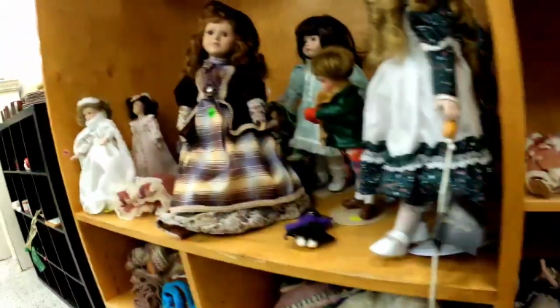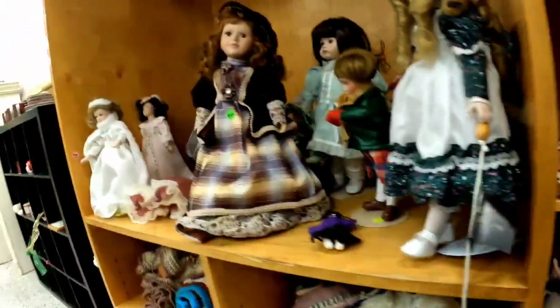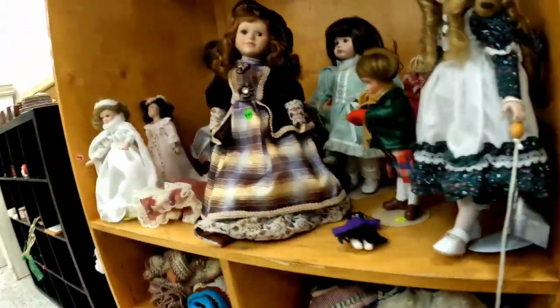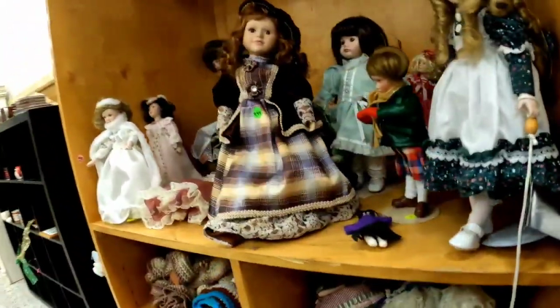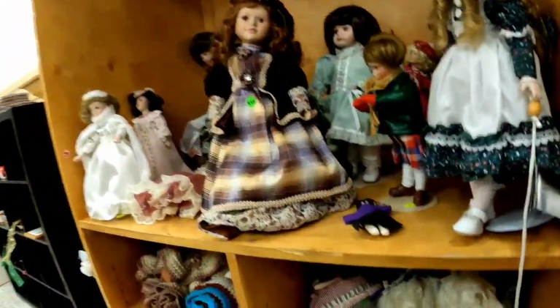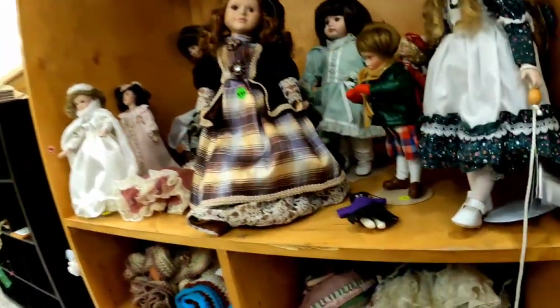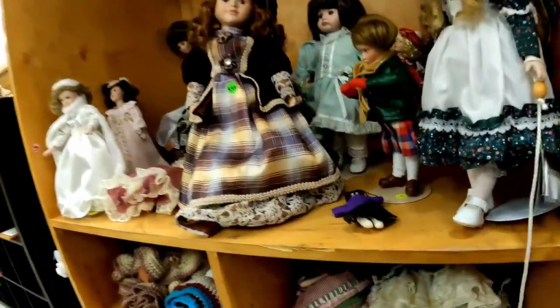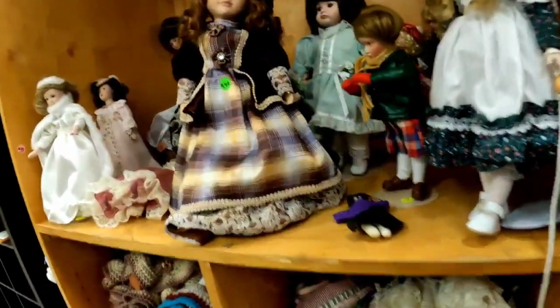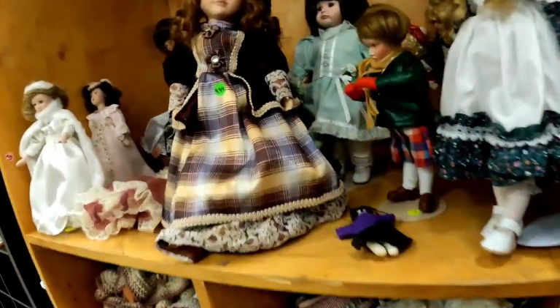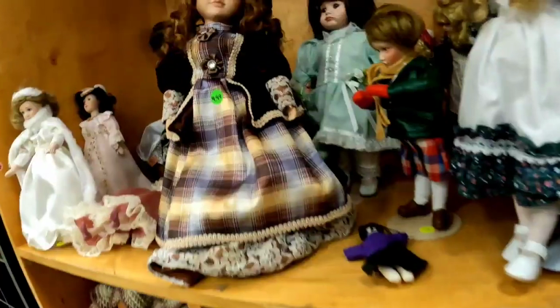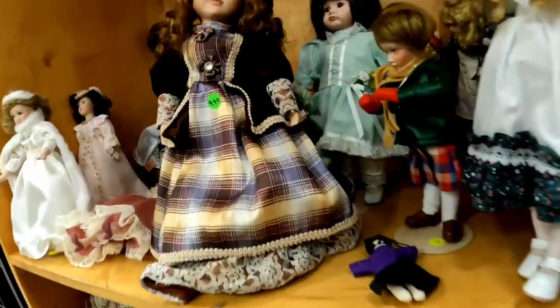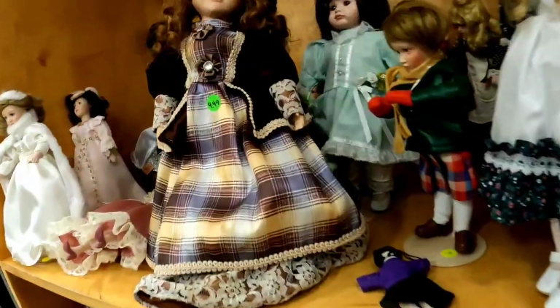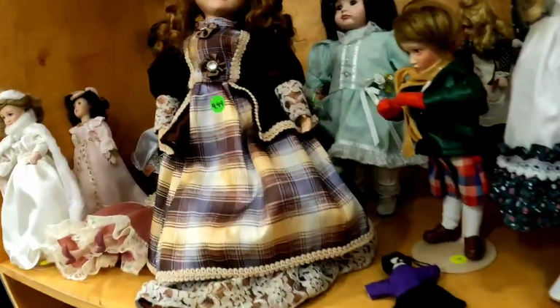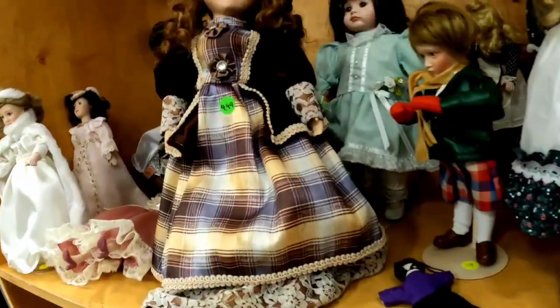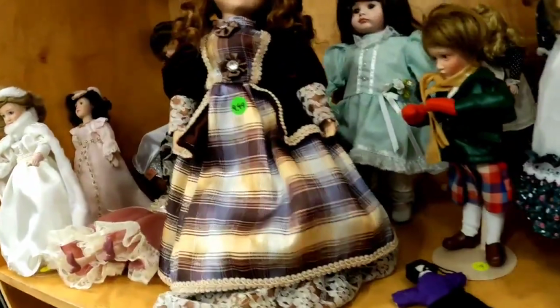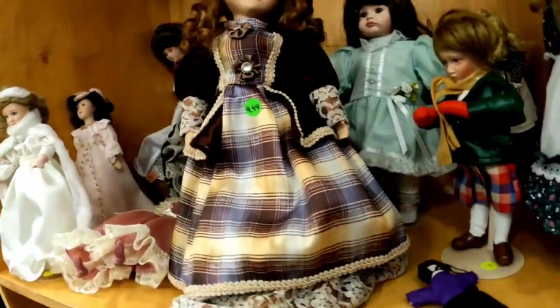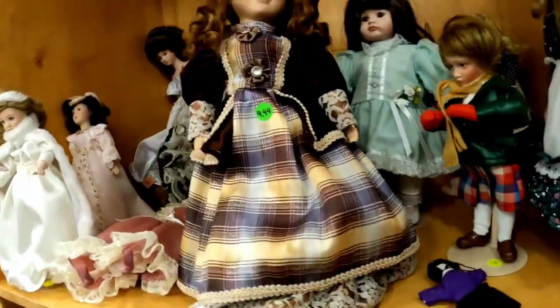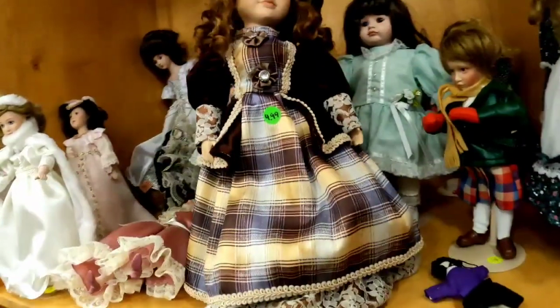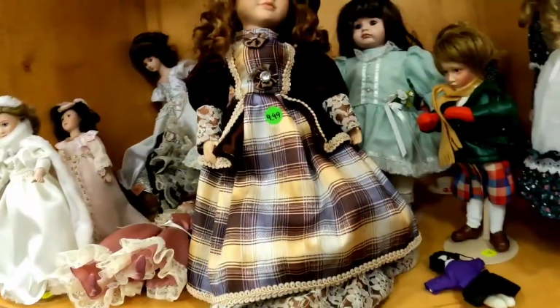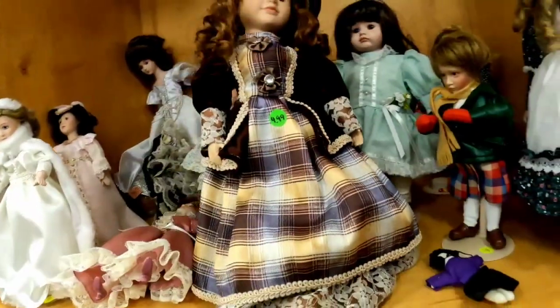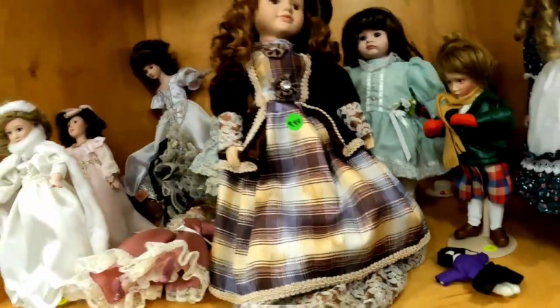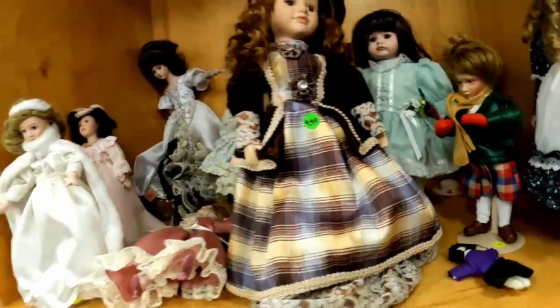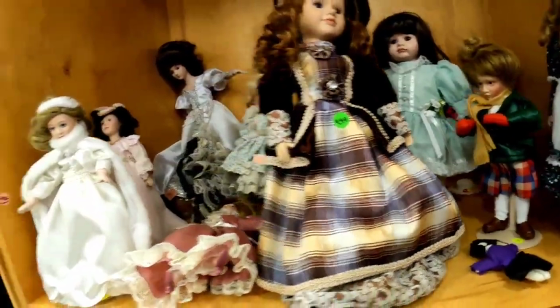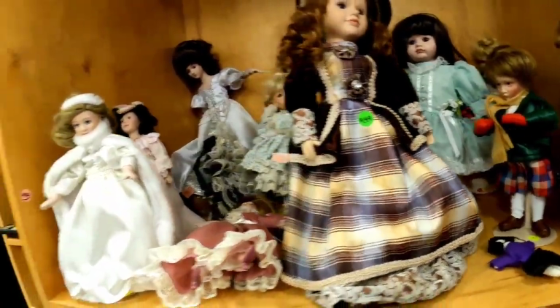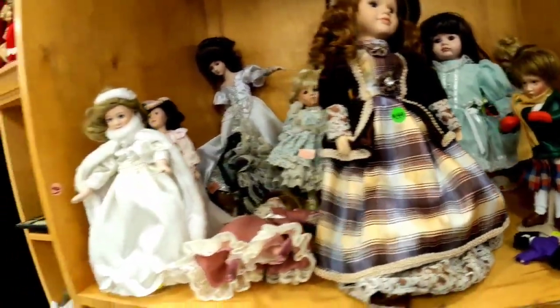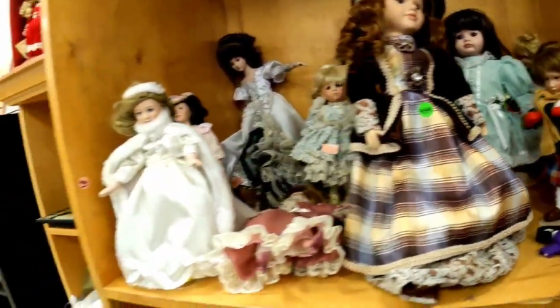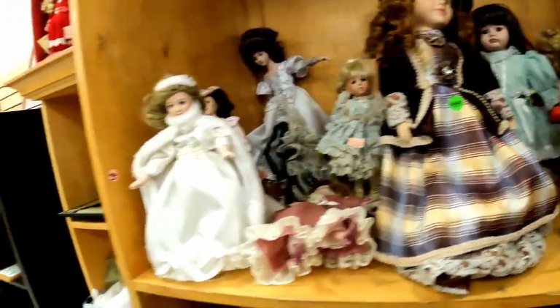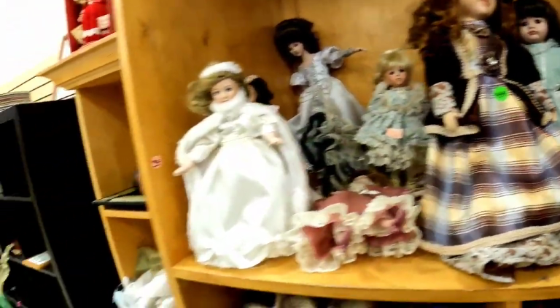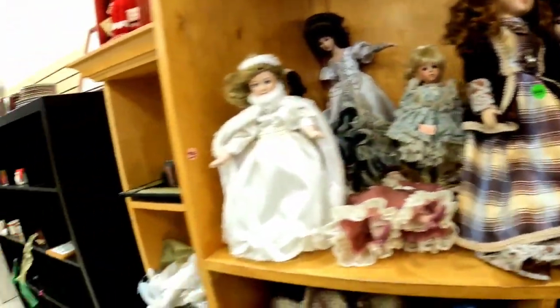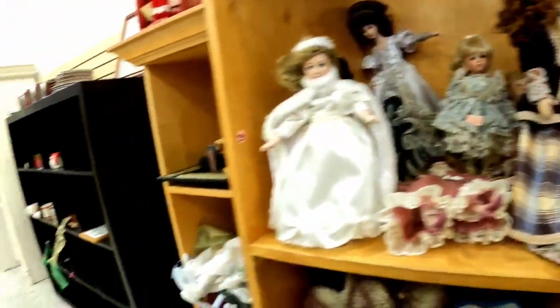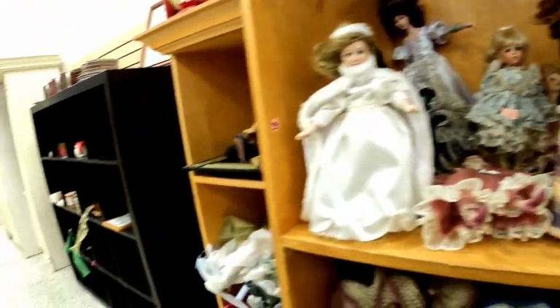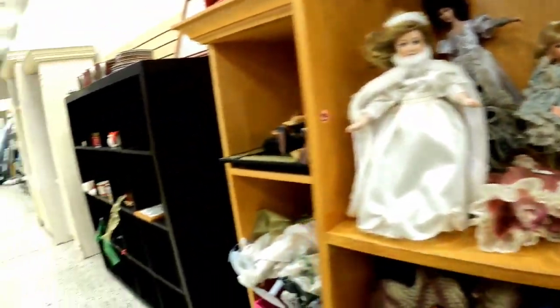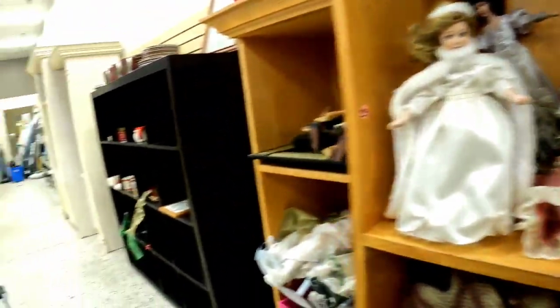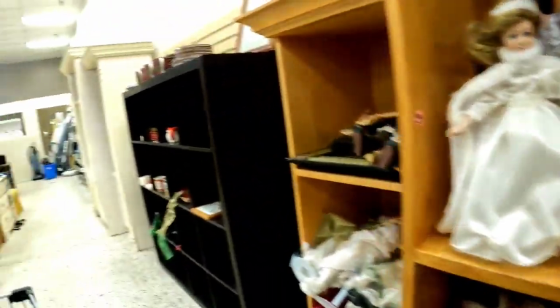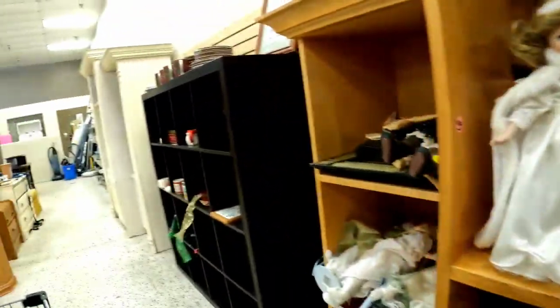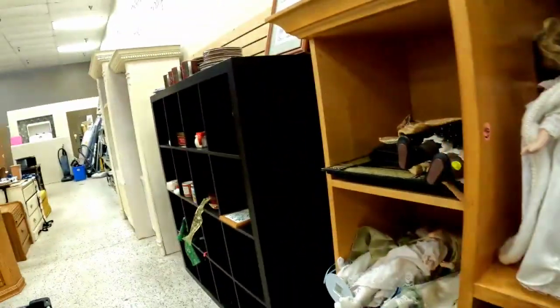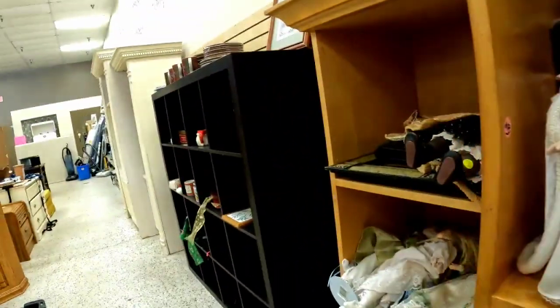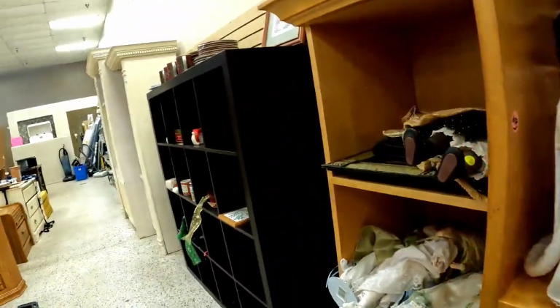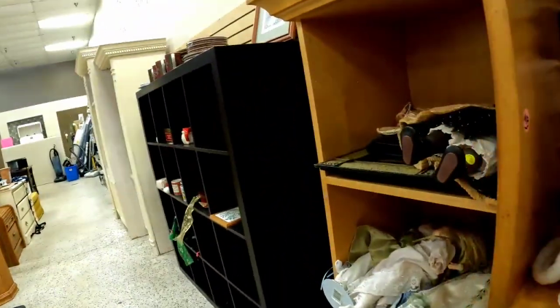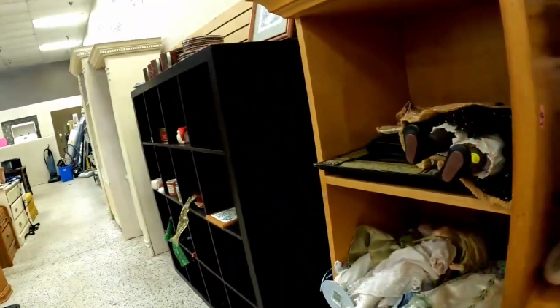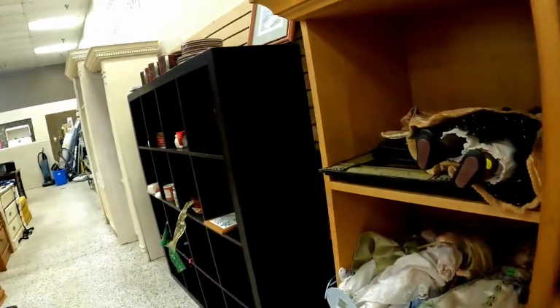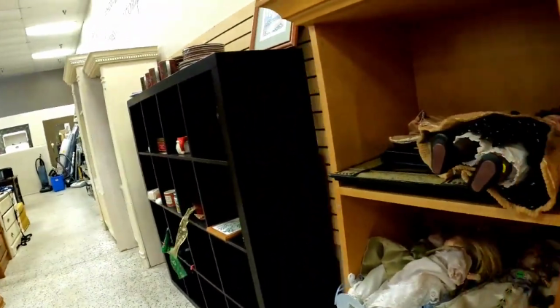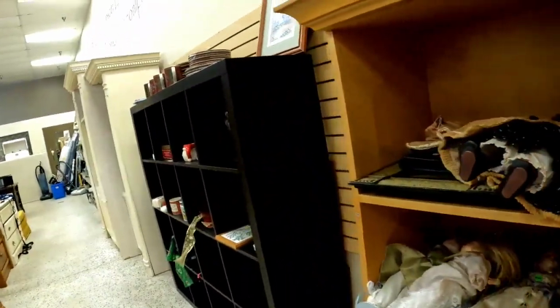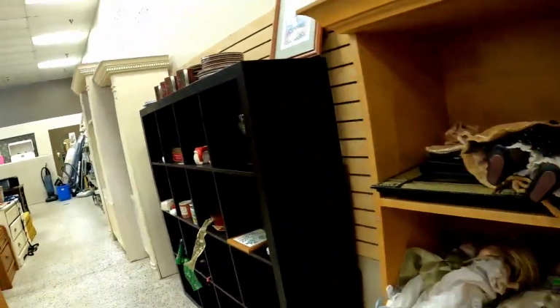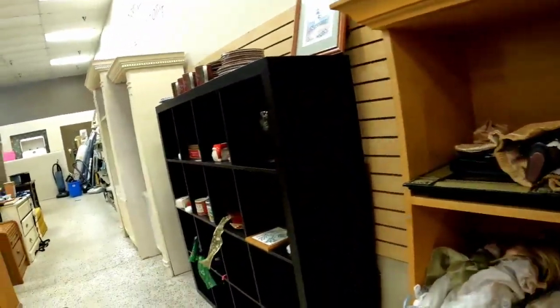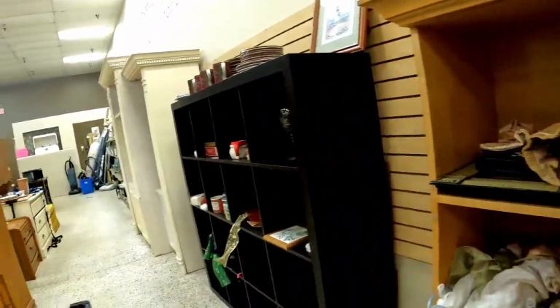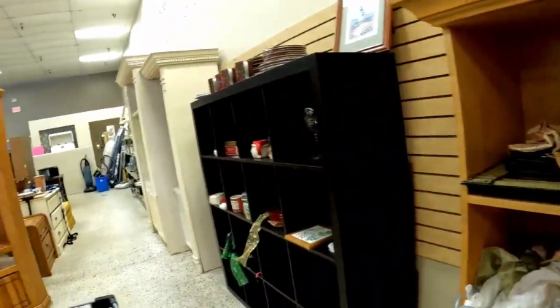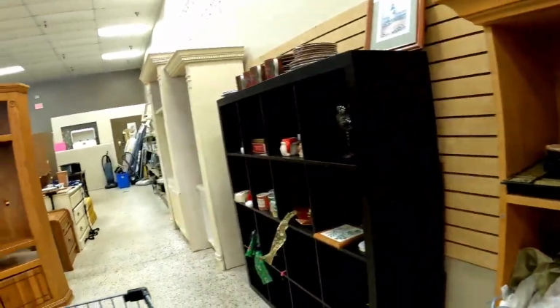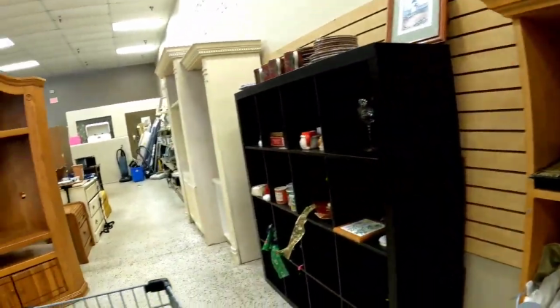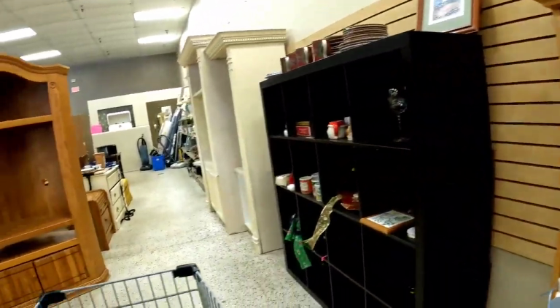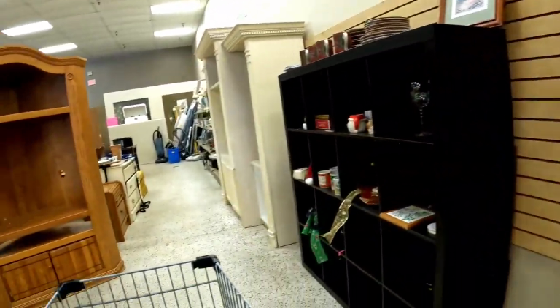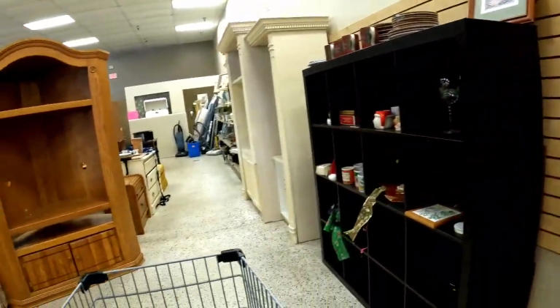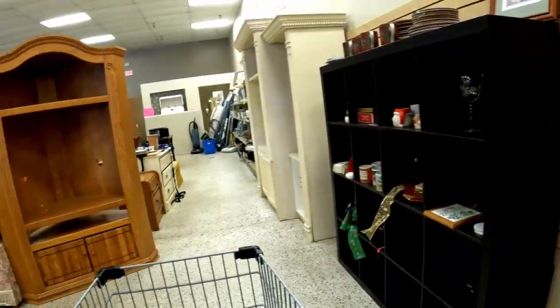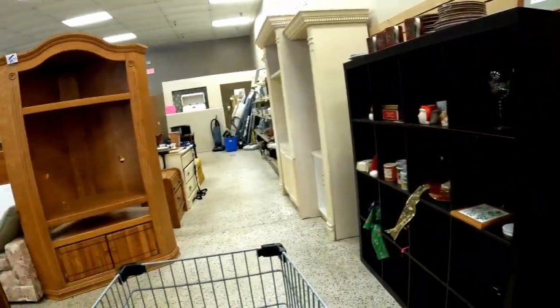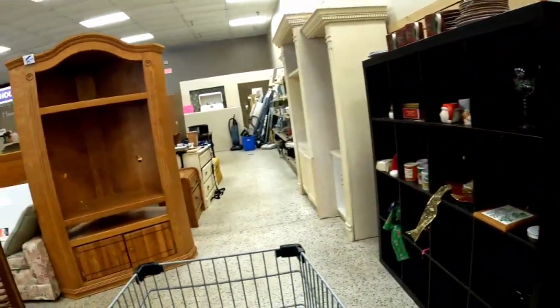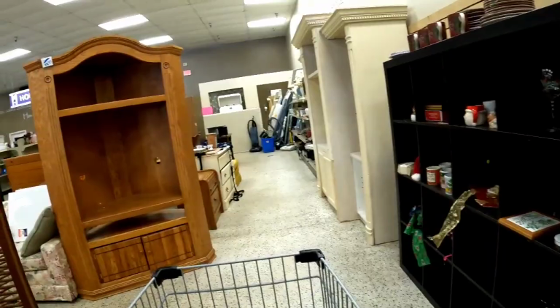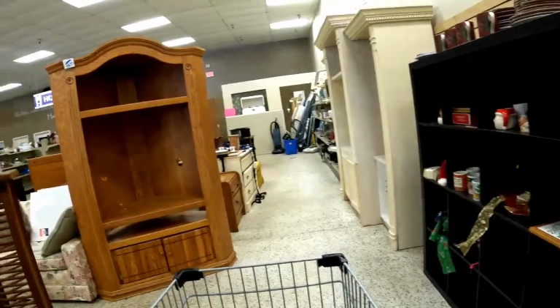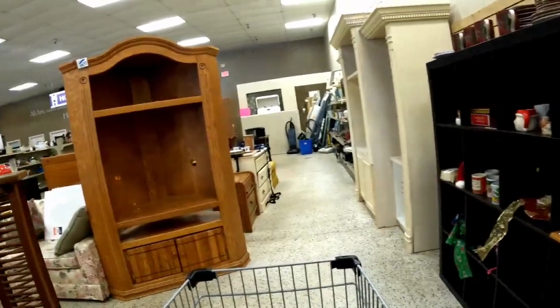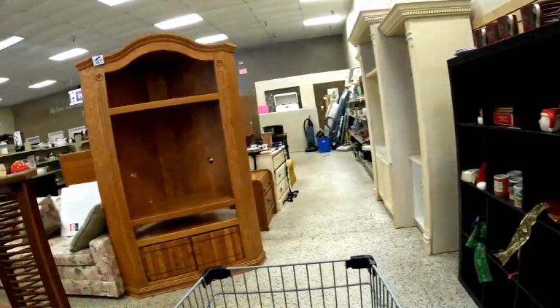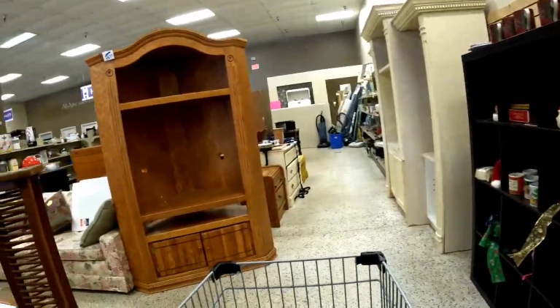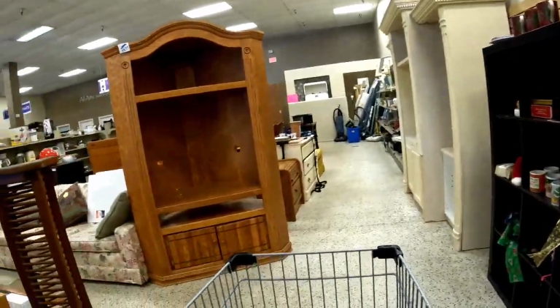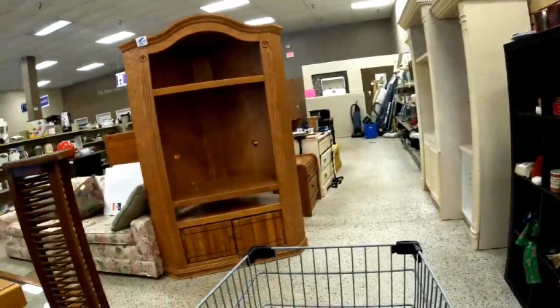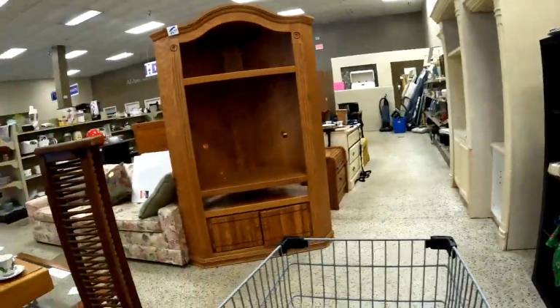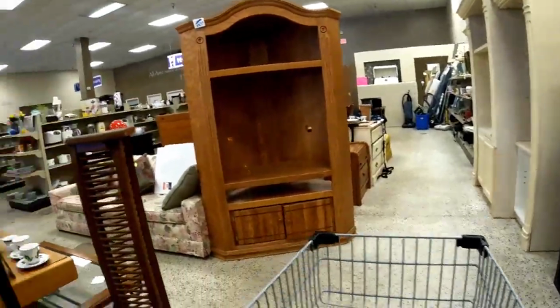Both of the Native American dolls I looked at last time are gone. I had thought about picking those up if they were still here, but they were not.